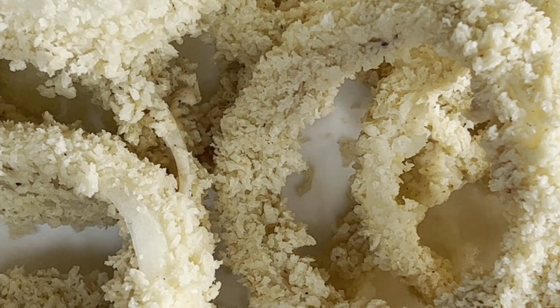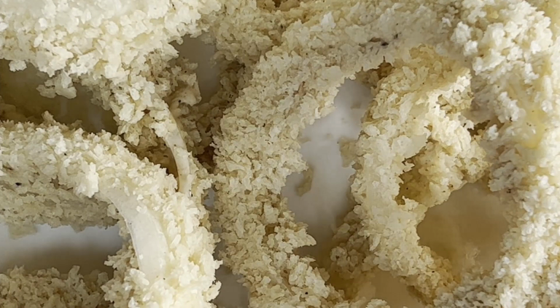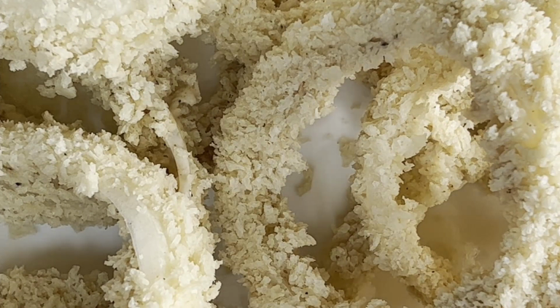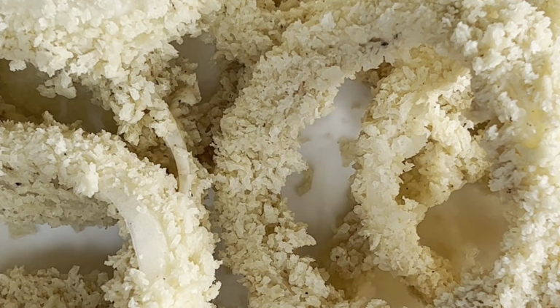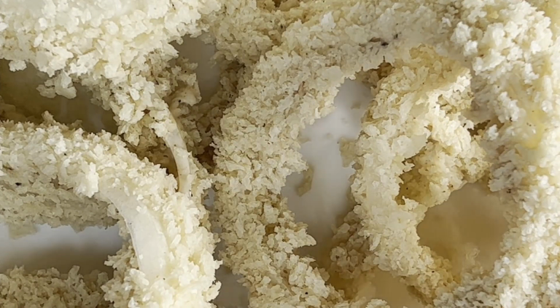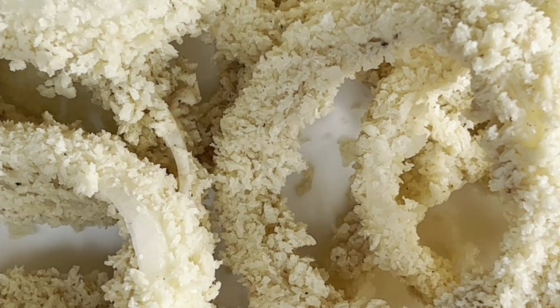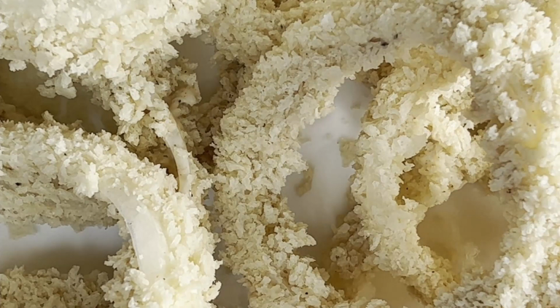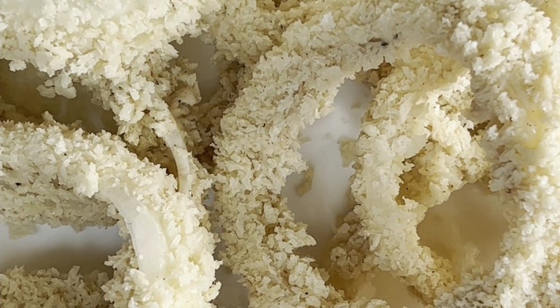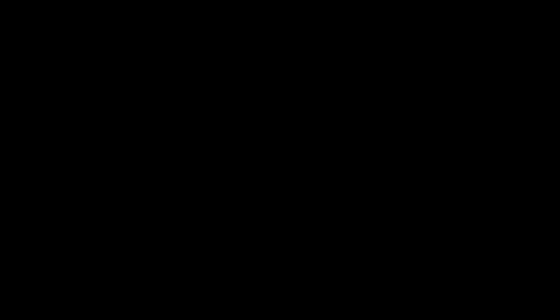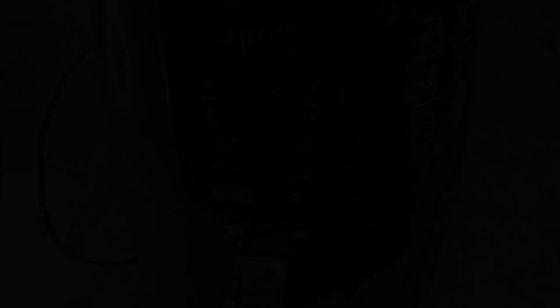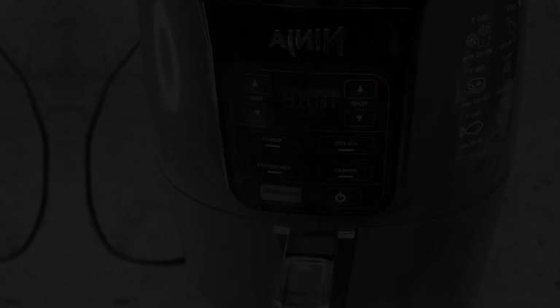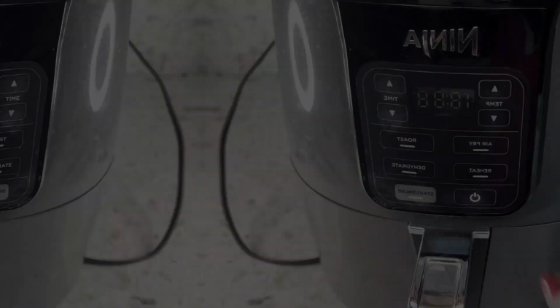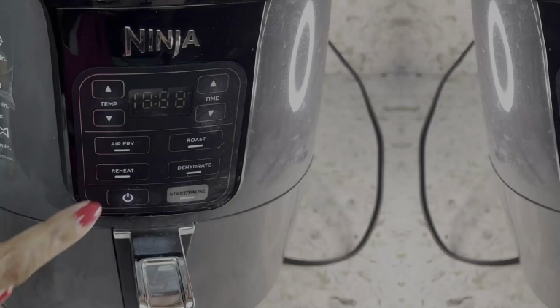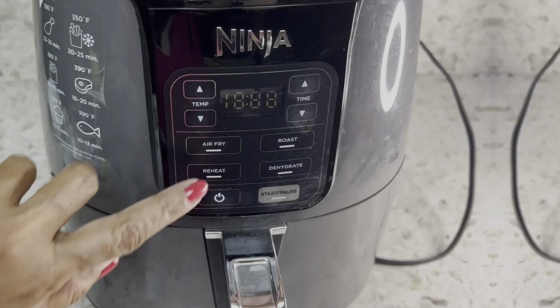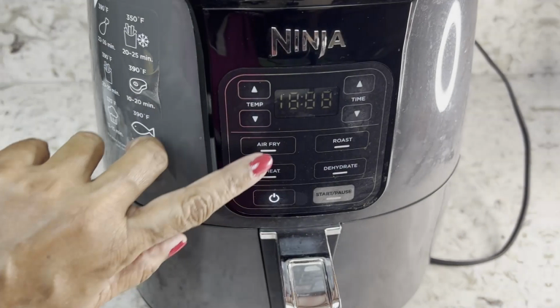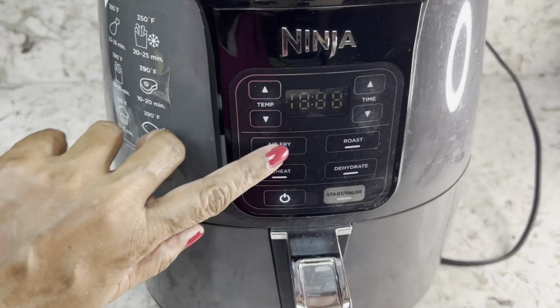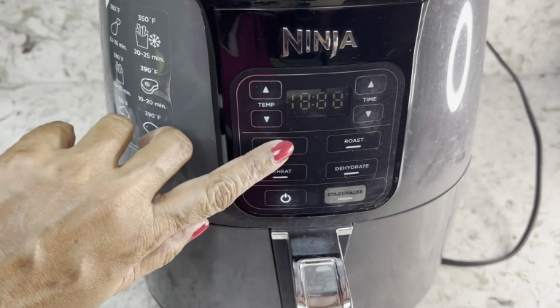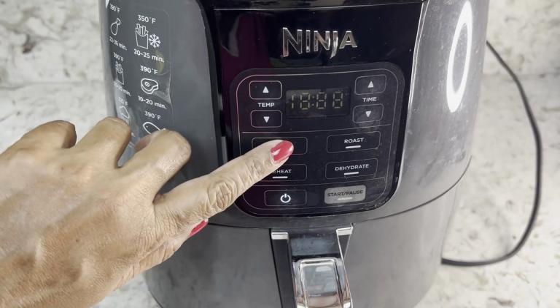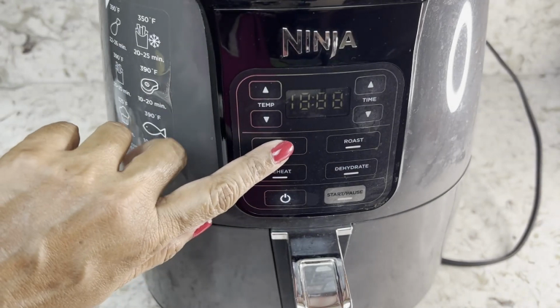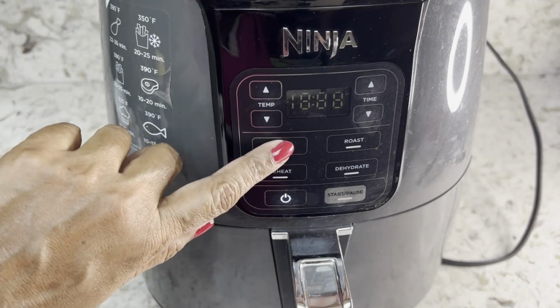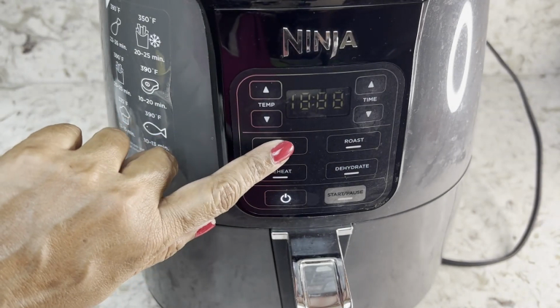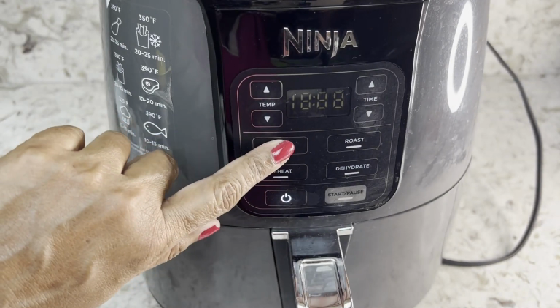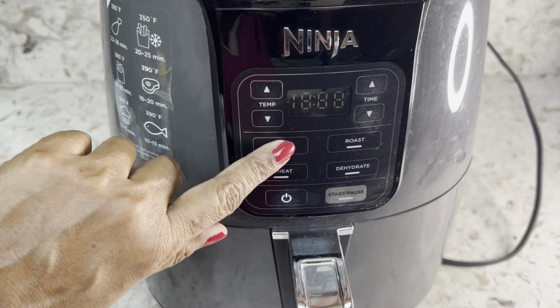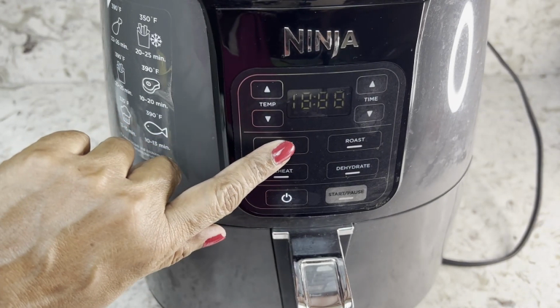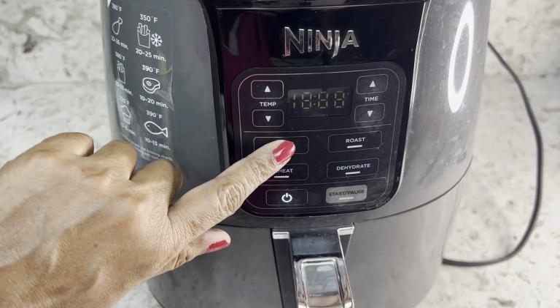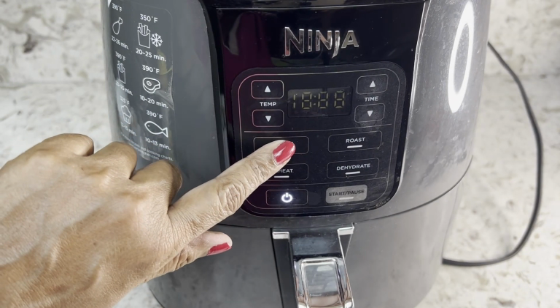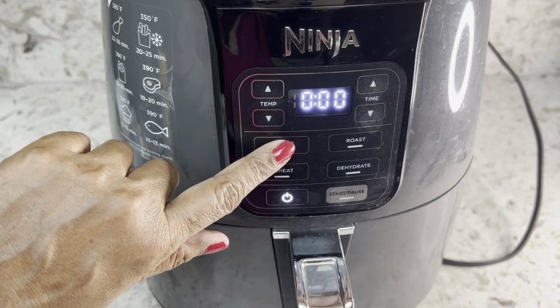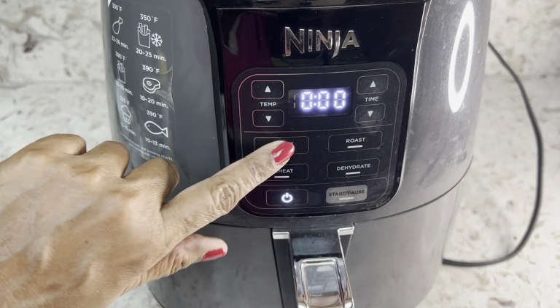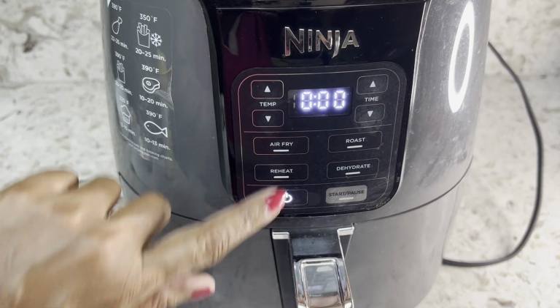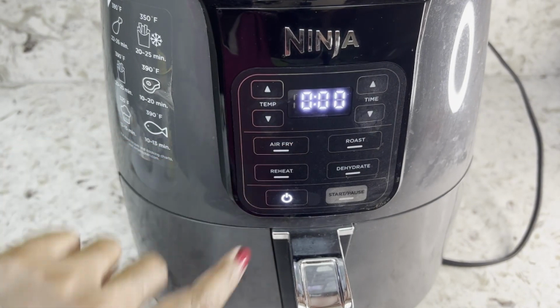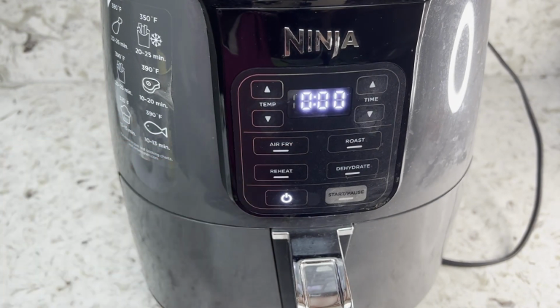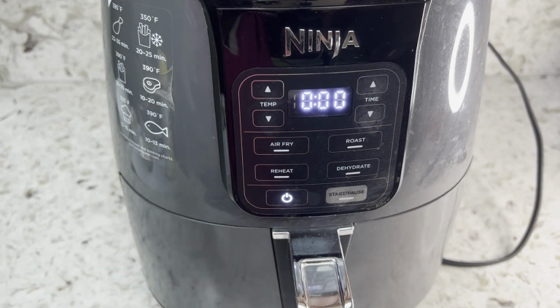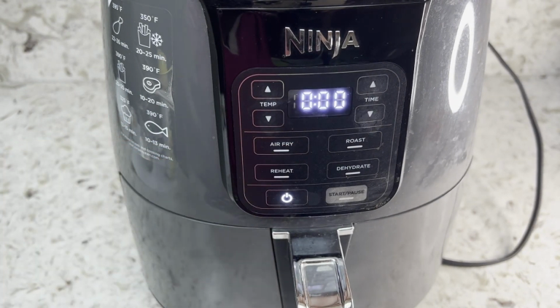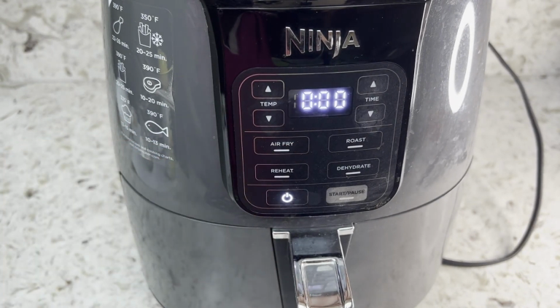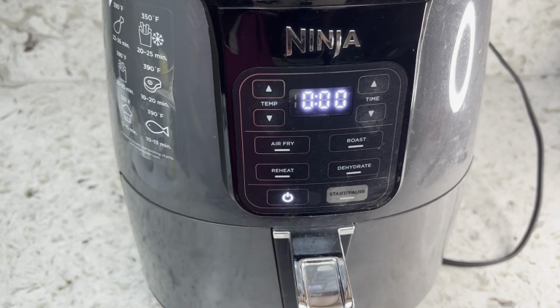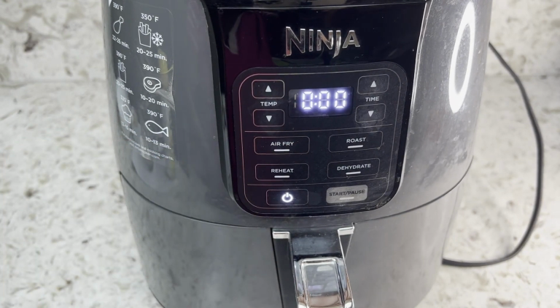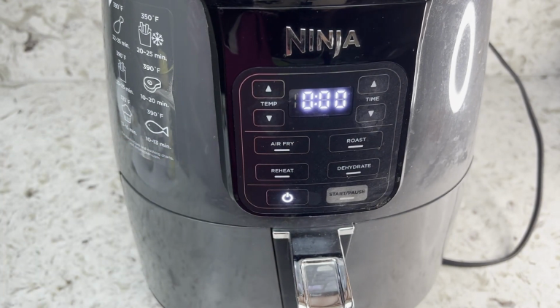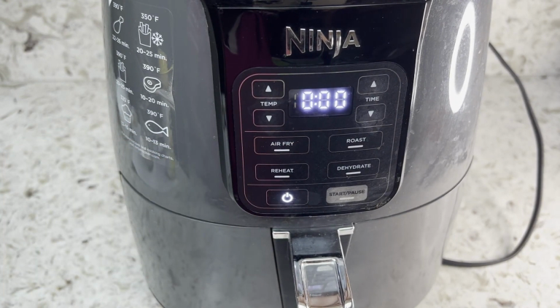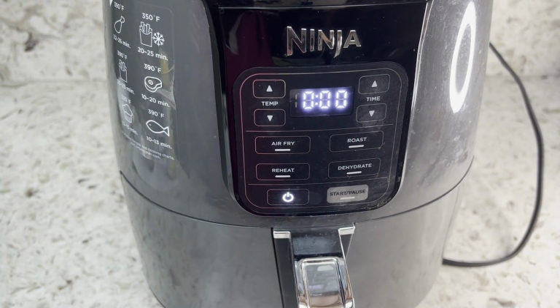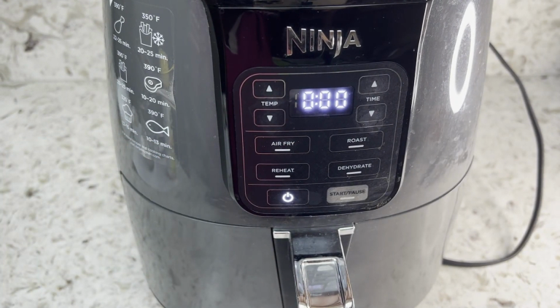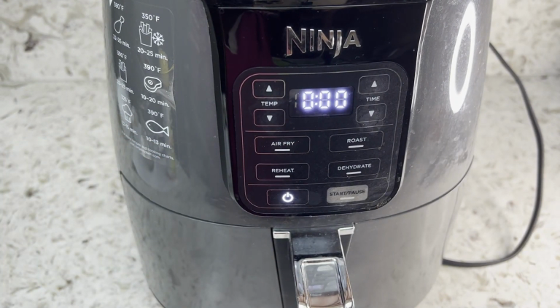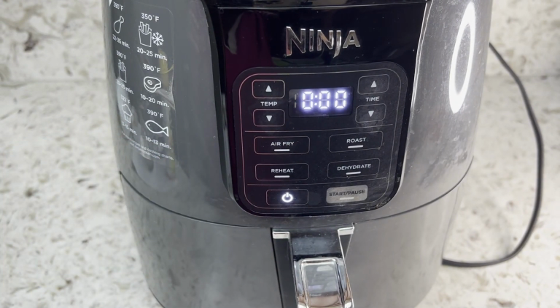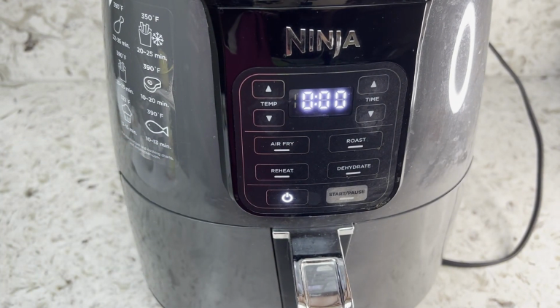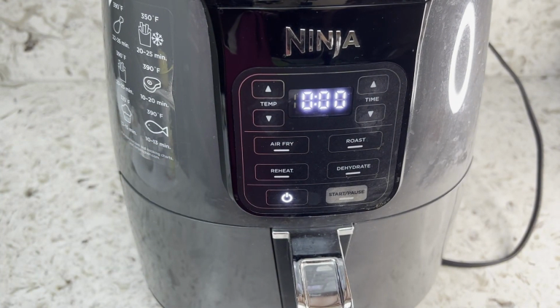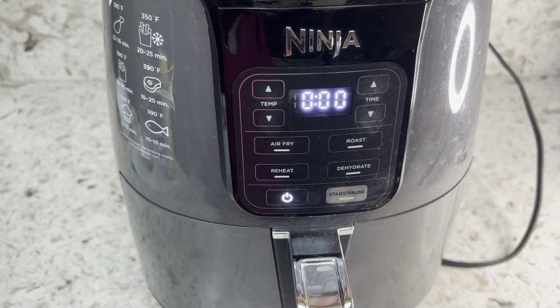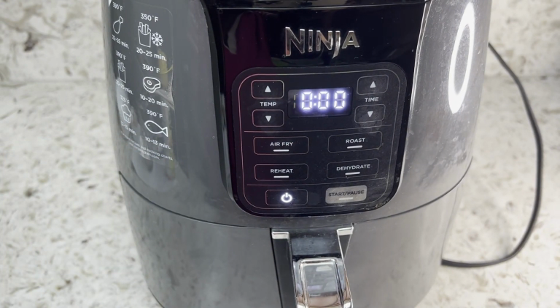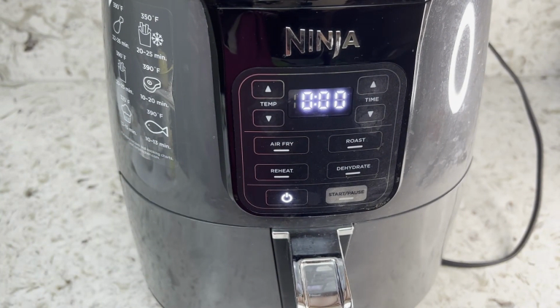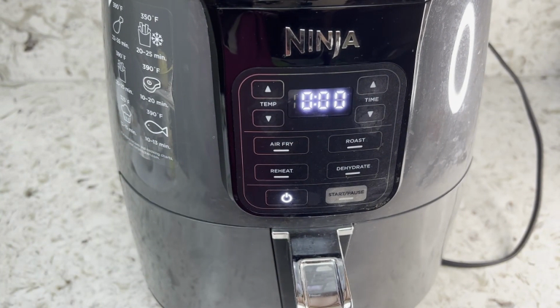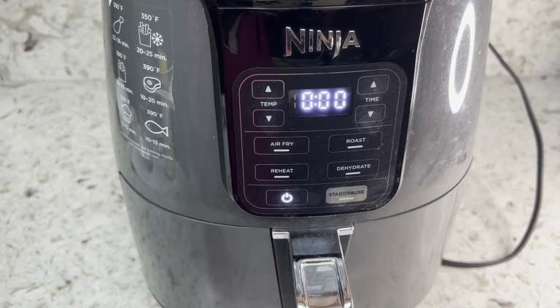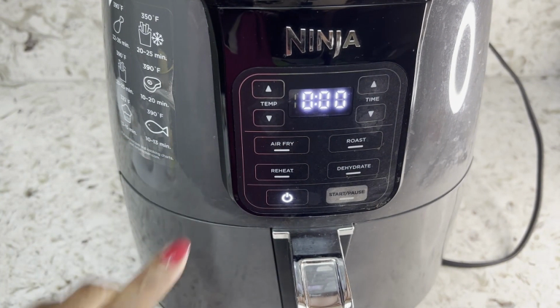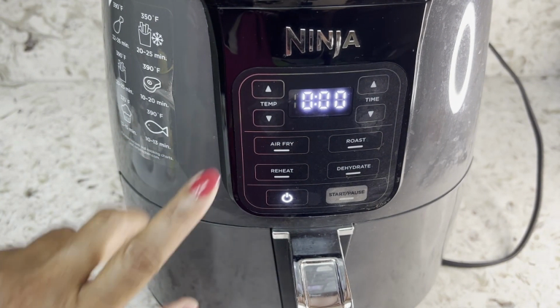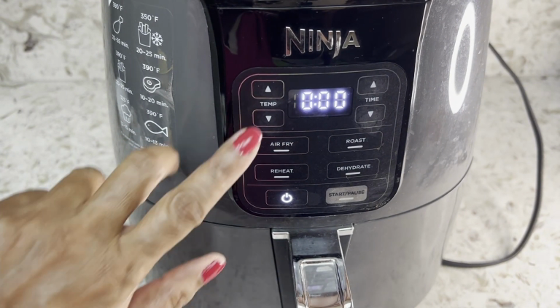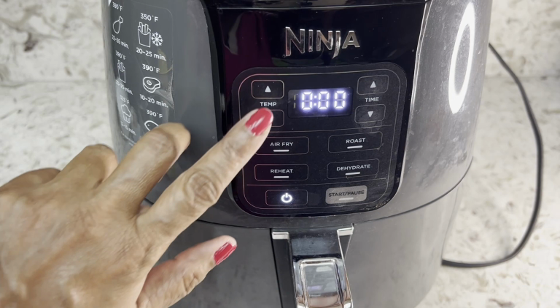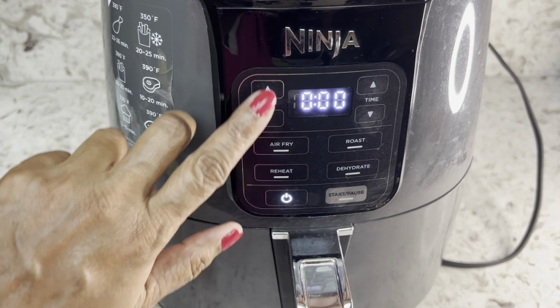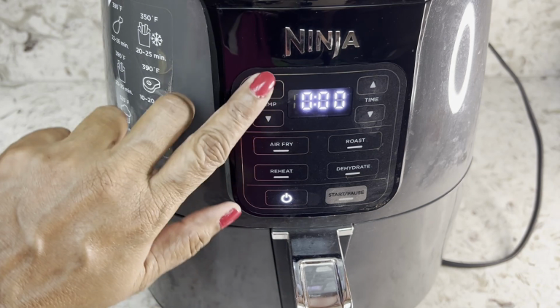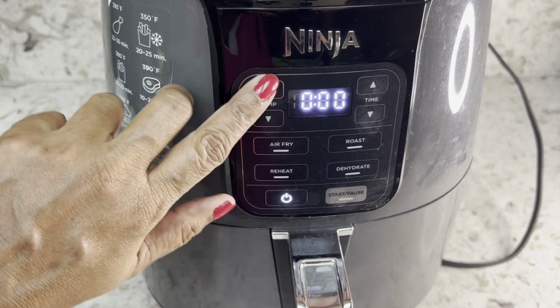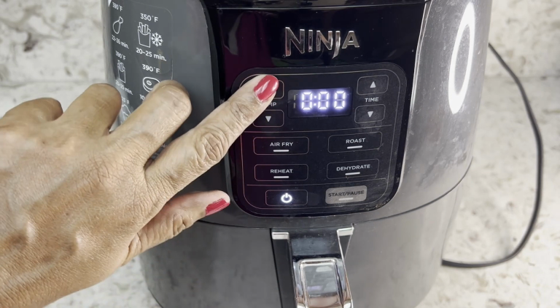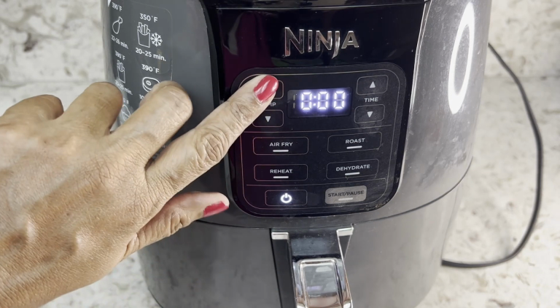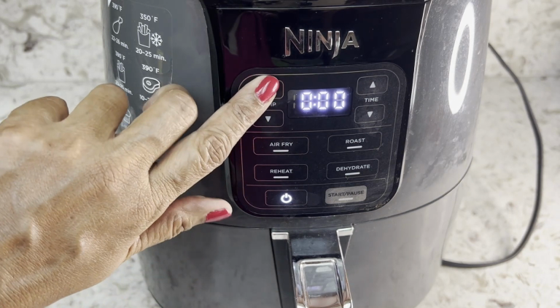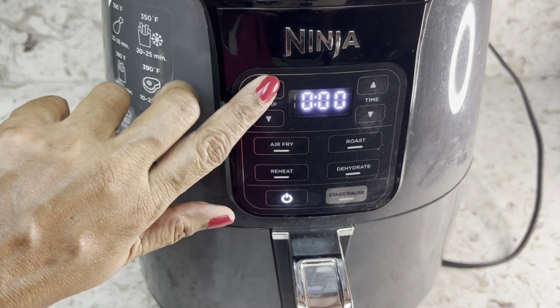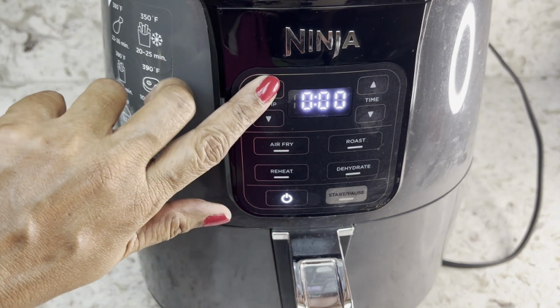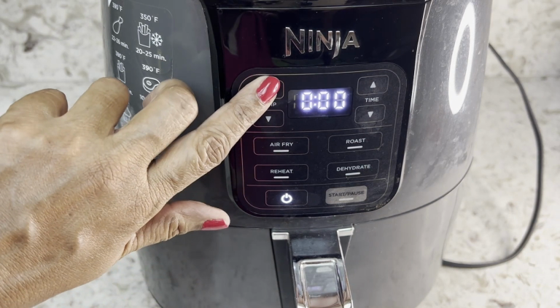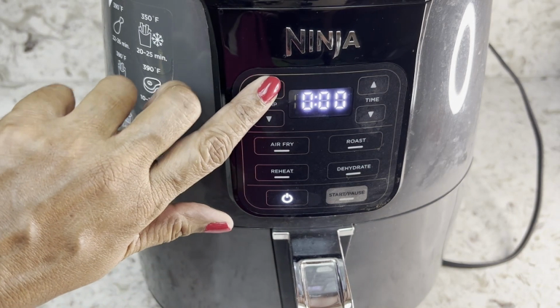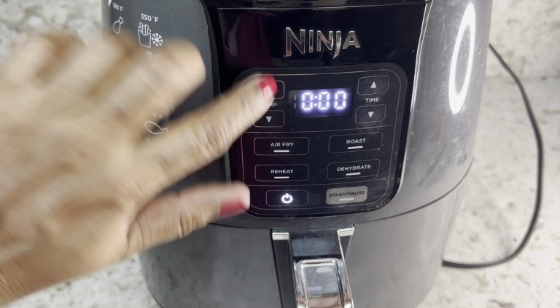So let's fry the chicken first. Preheat the air fryer to 390 degrees Fahrenheit.